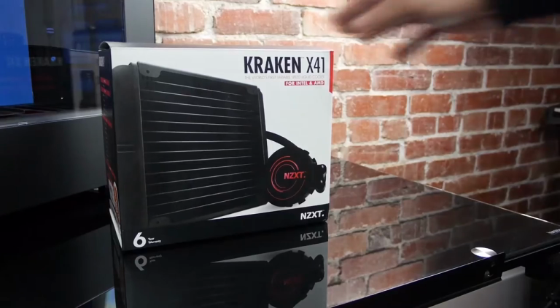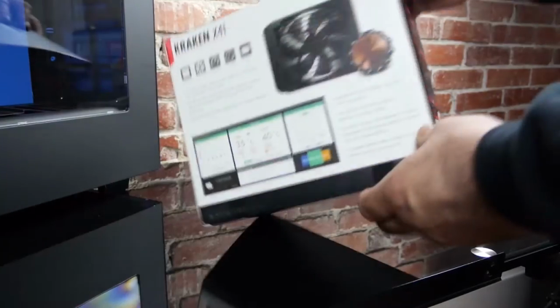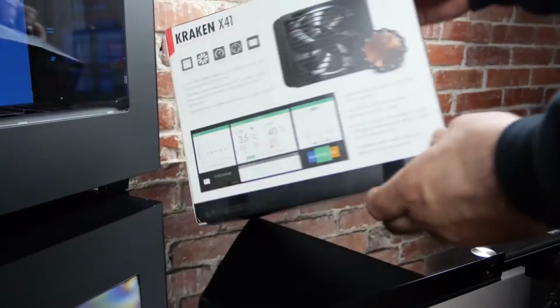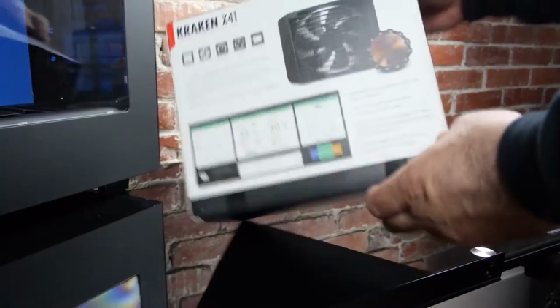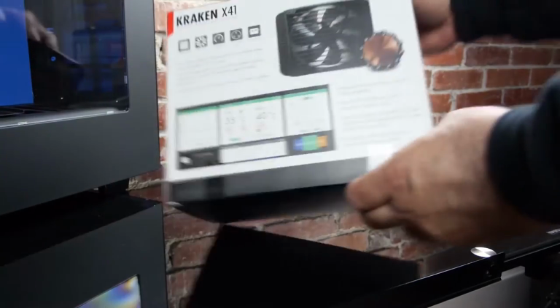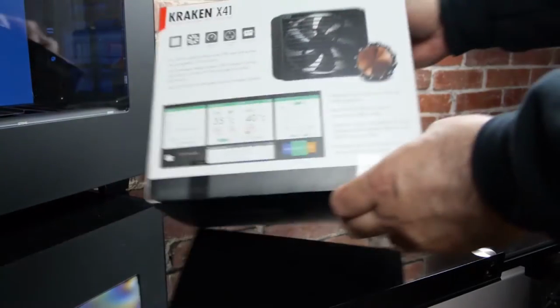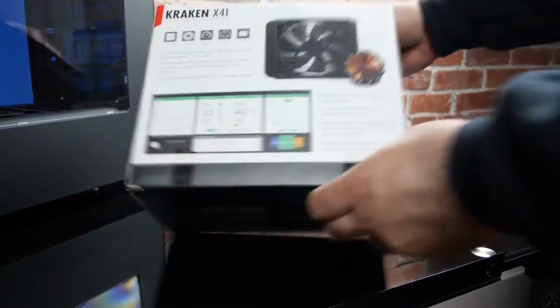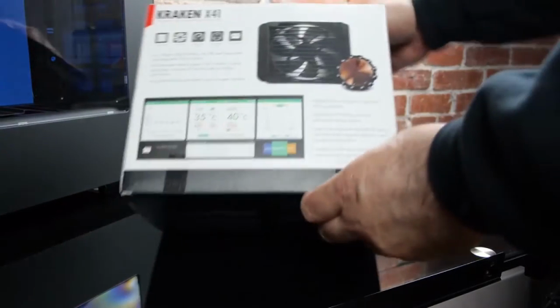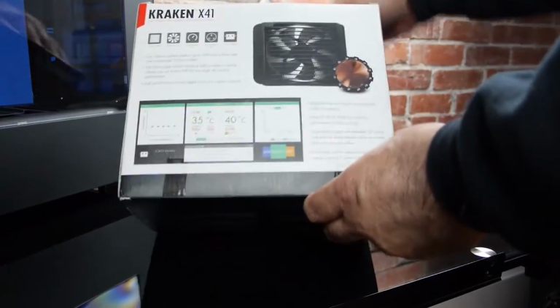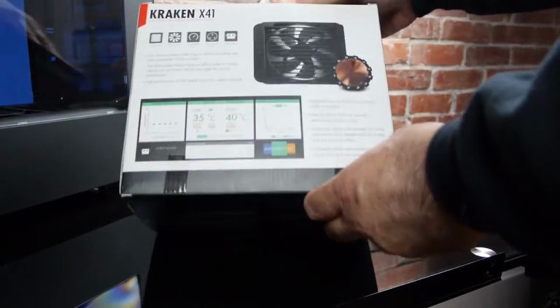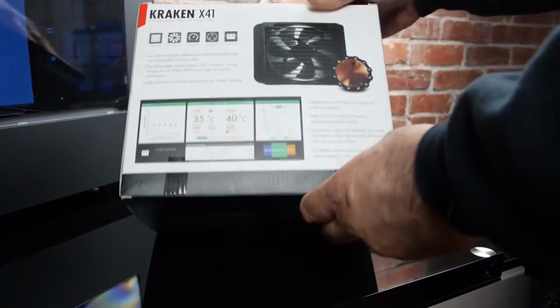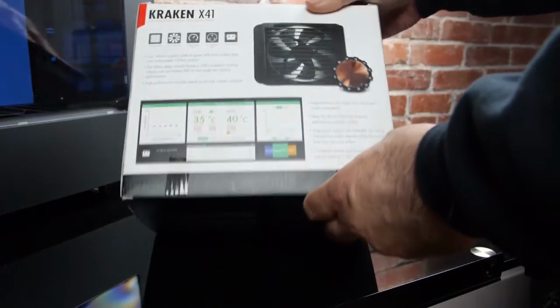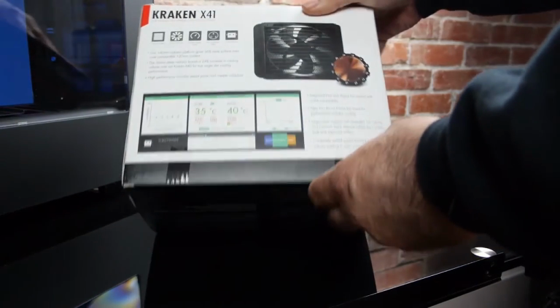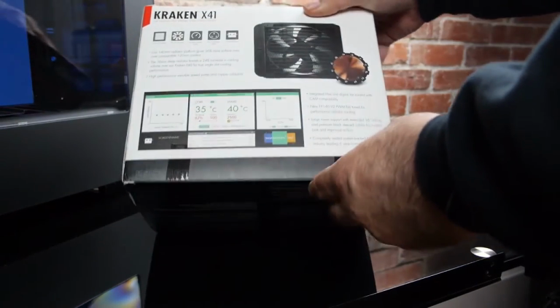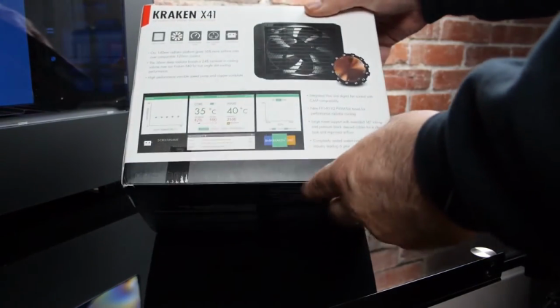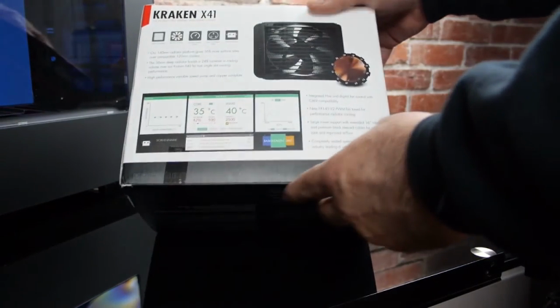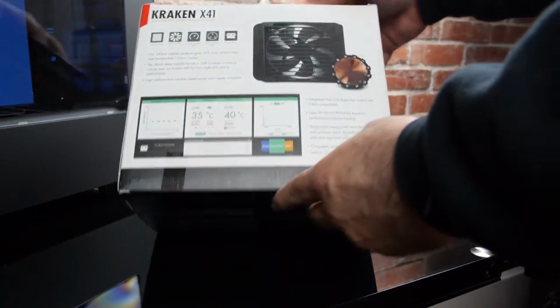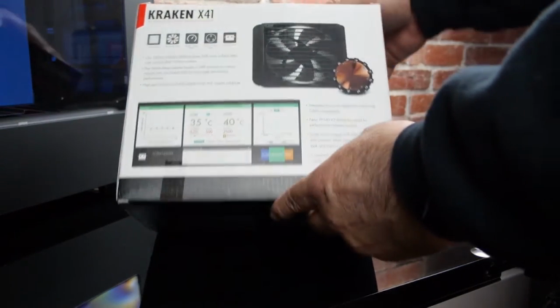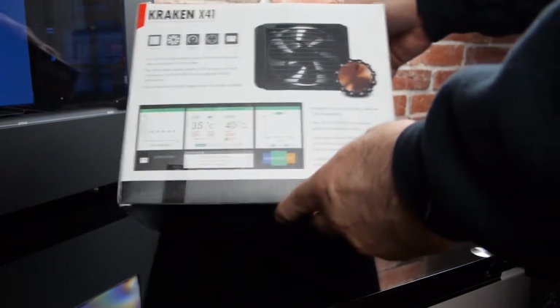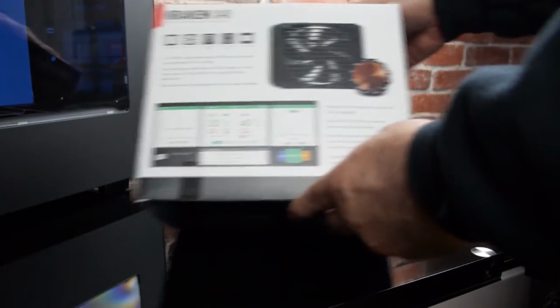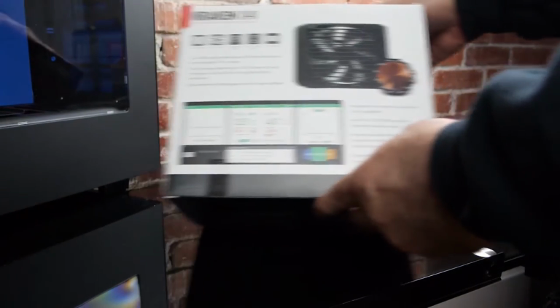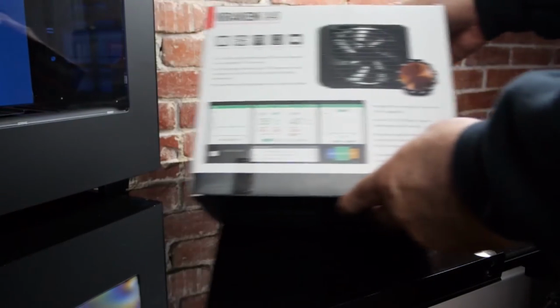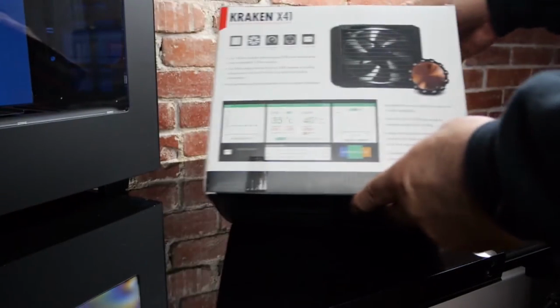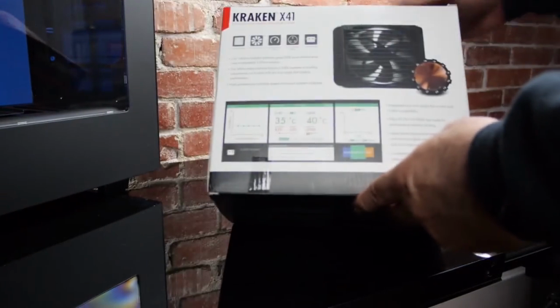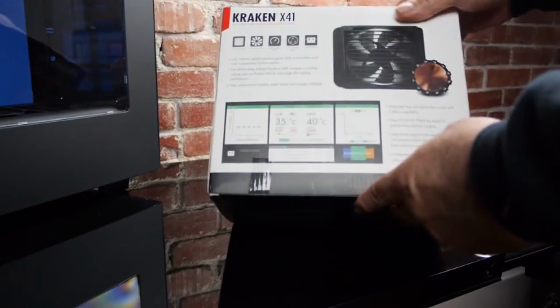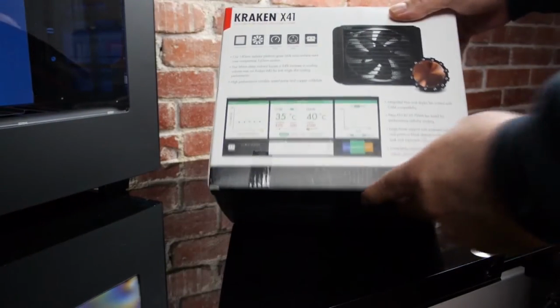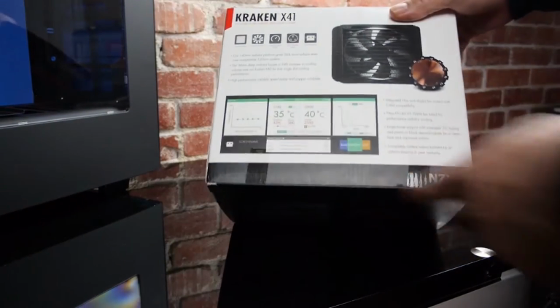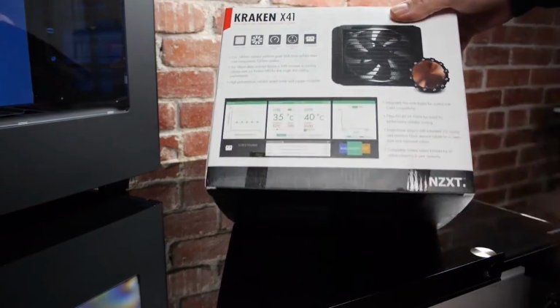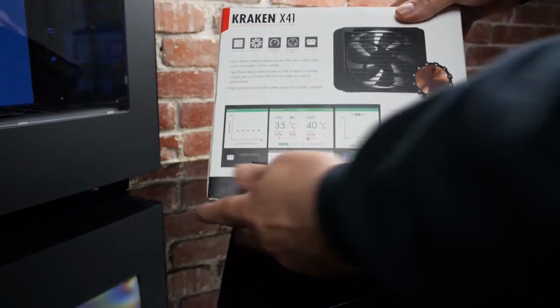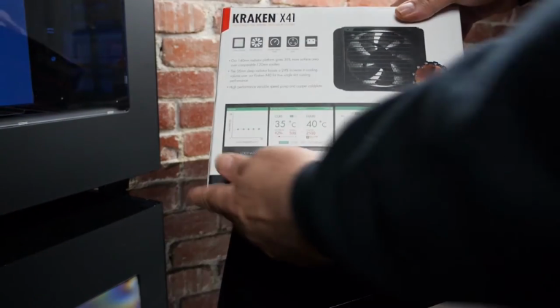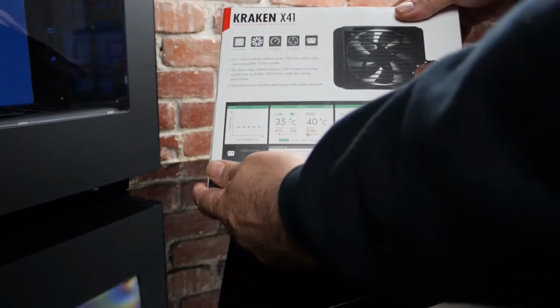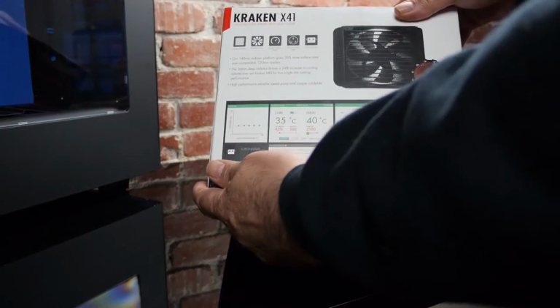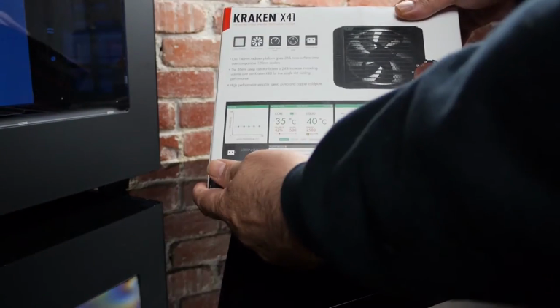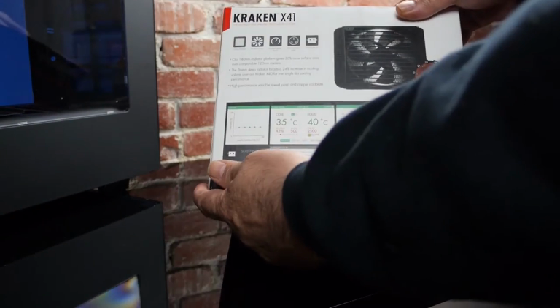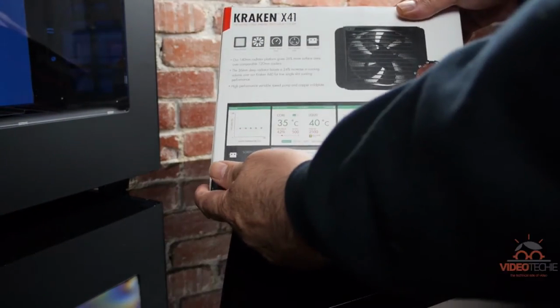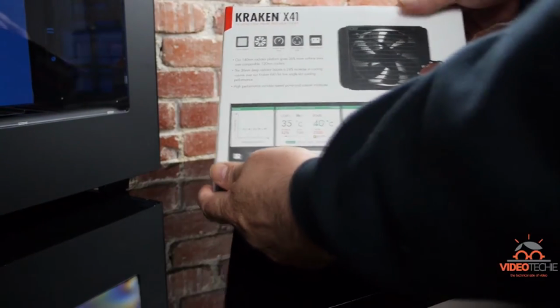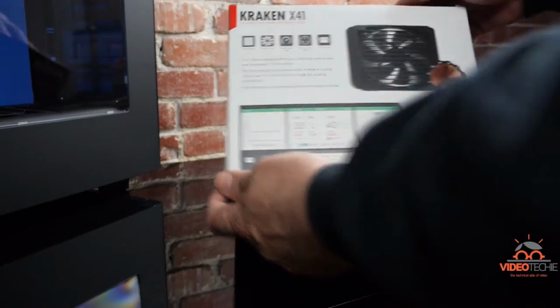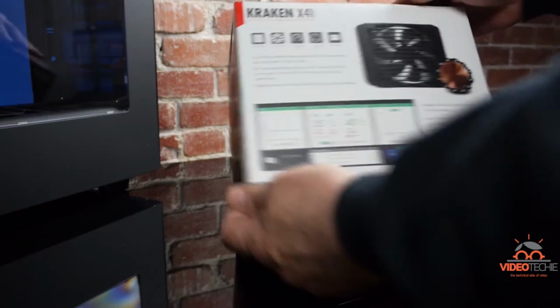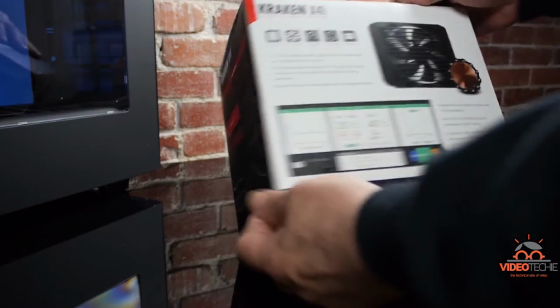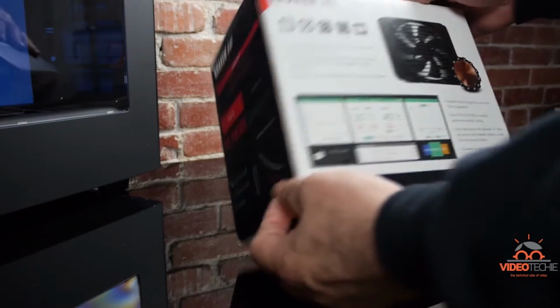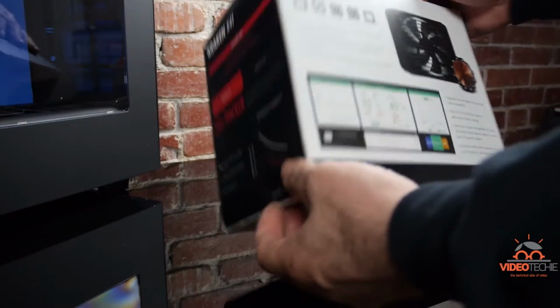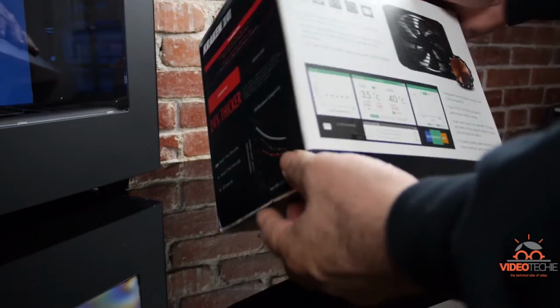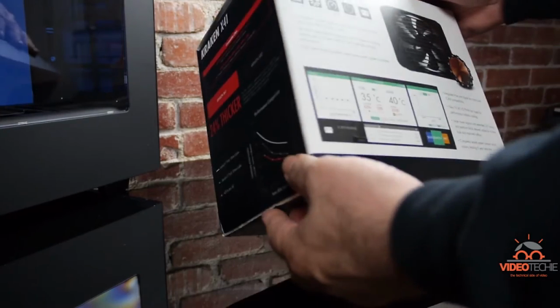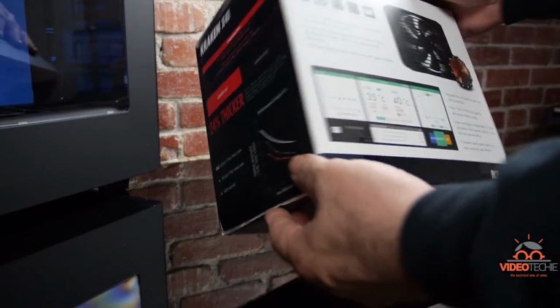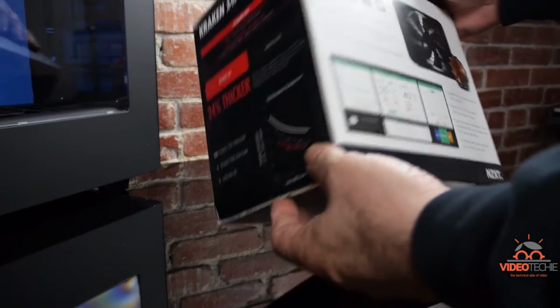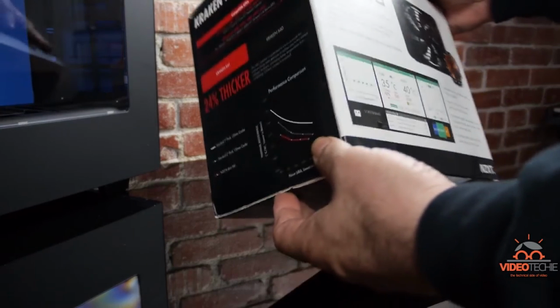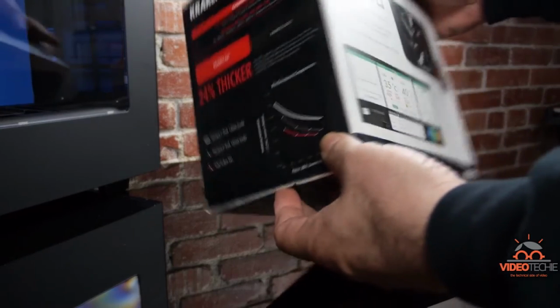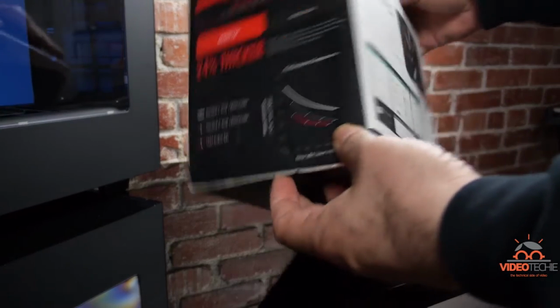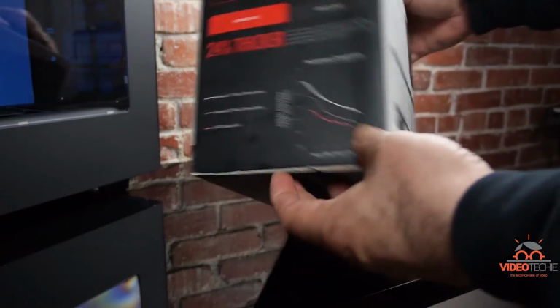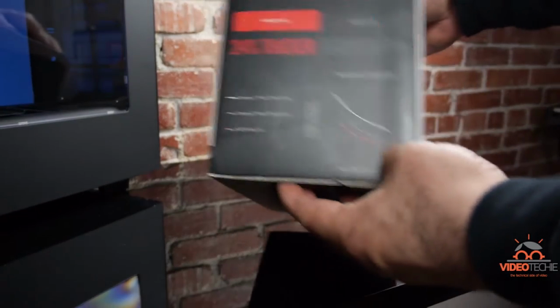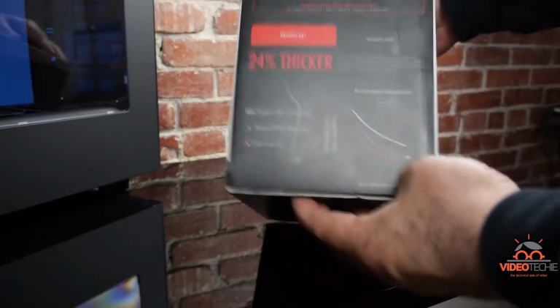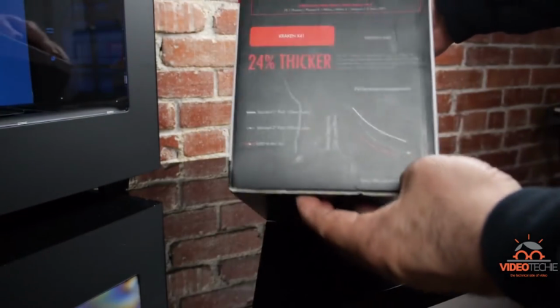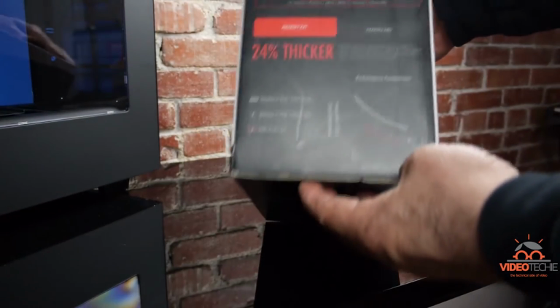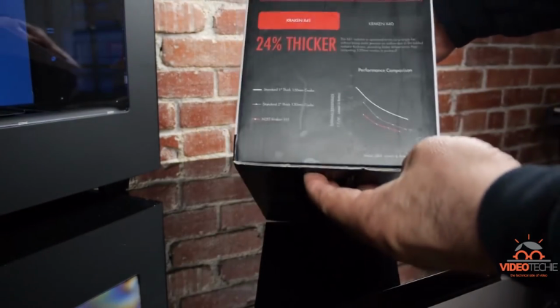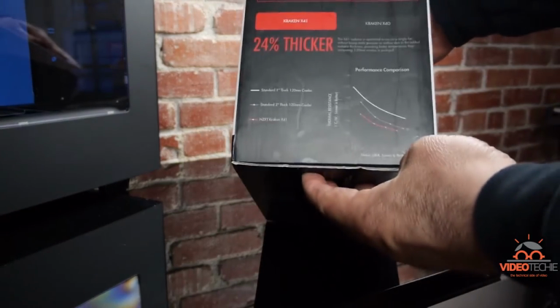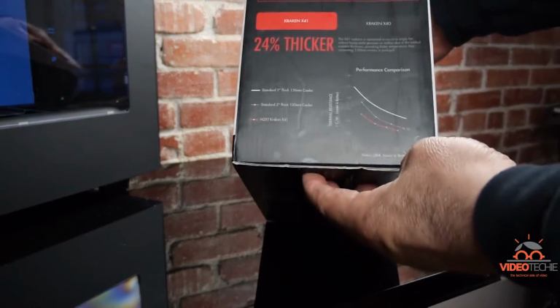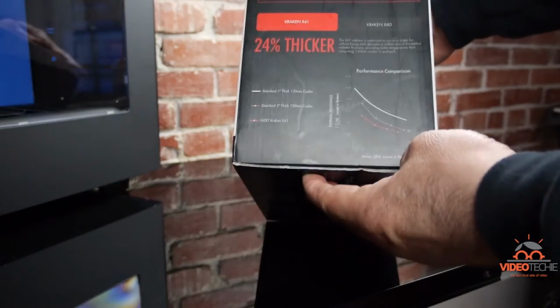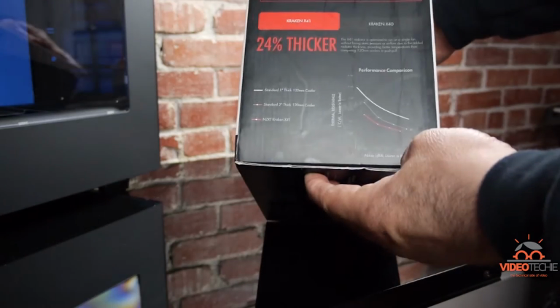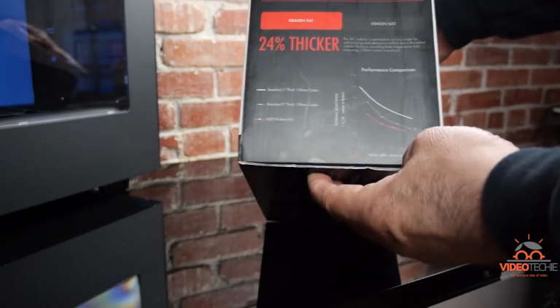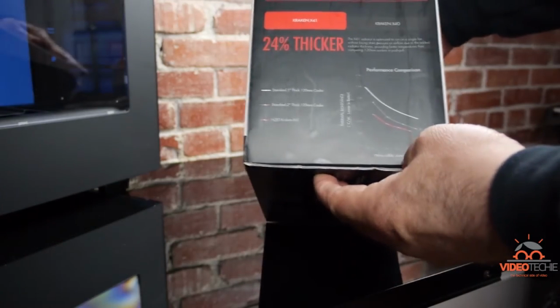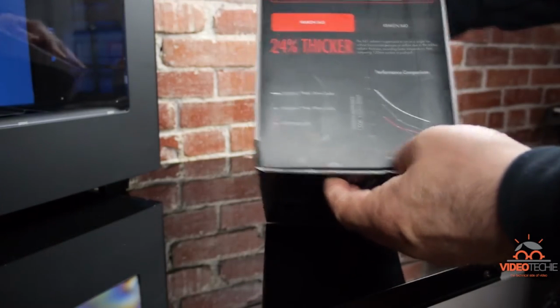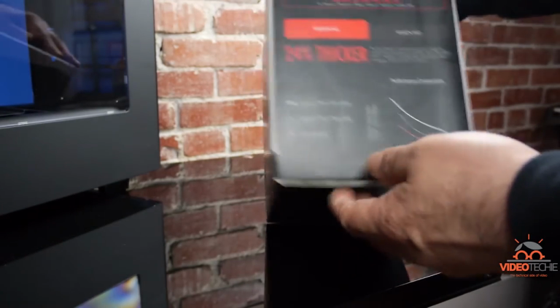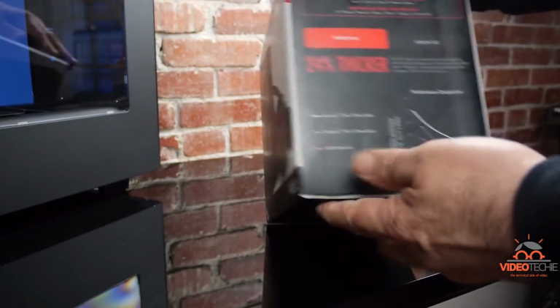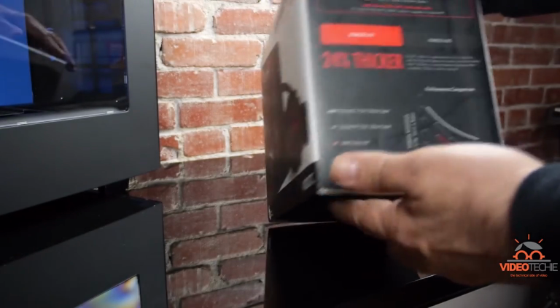Hey guys, today we'll be doing an unboxing and an install of an NZXT X41 Kraken CPU water cooler.